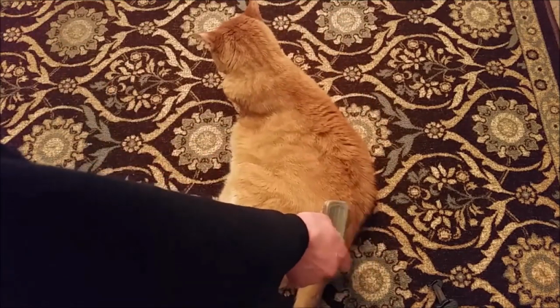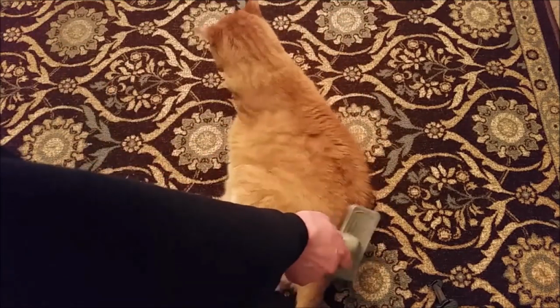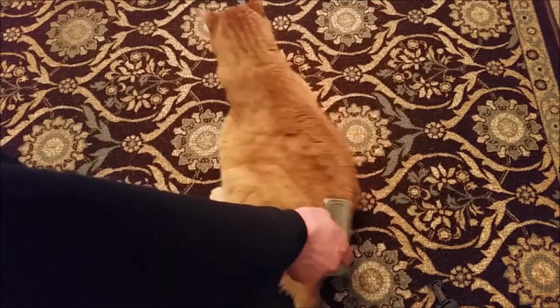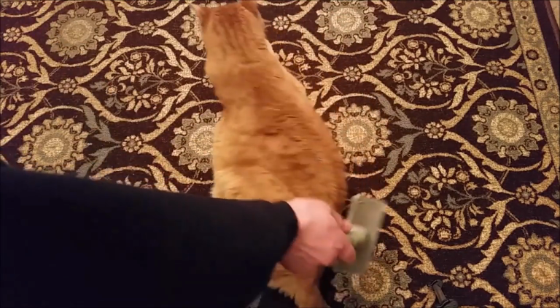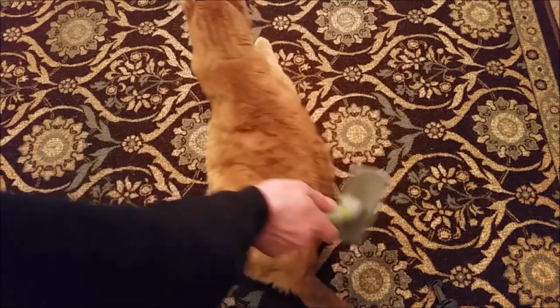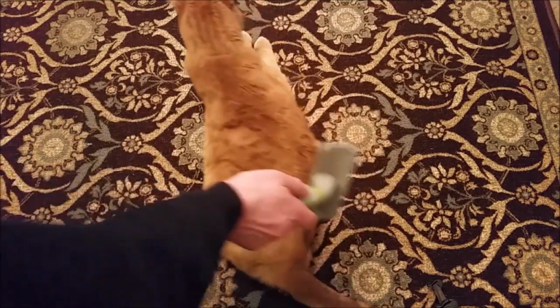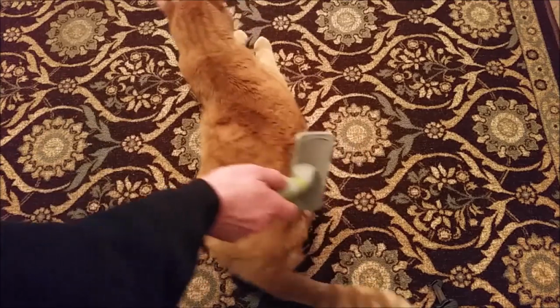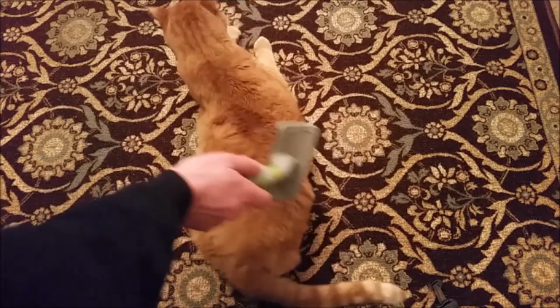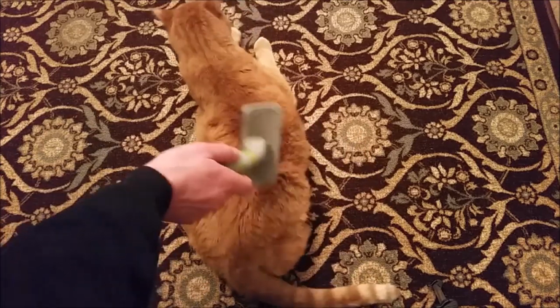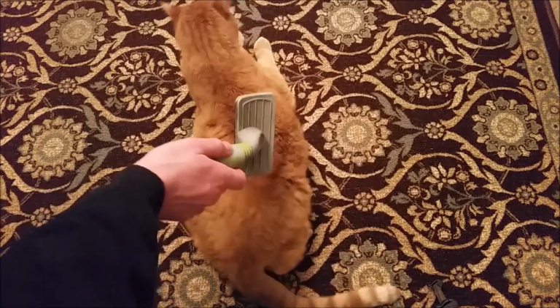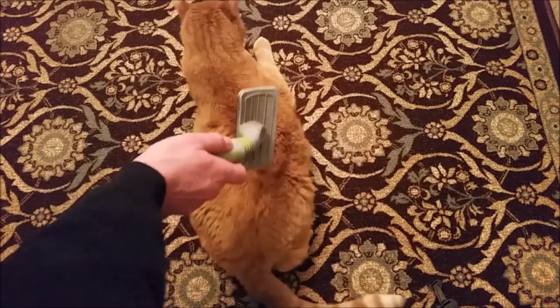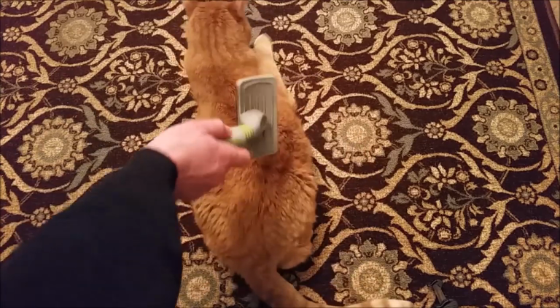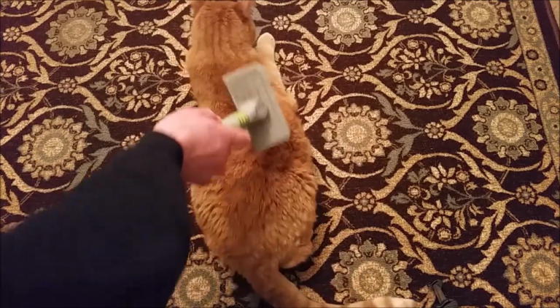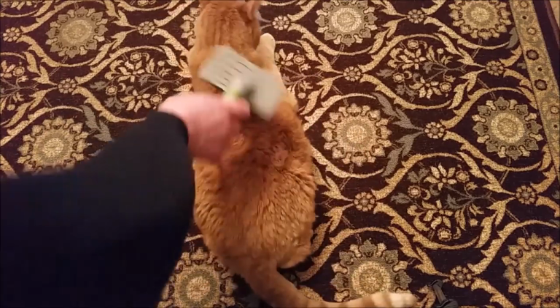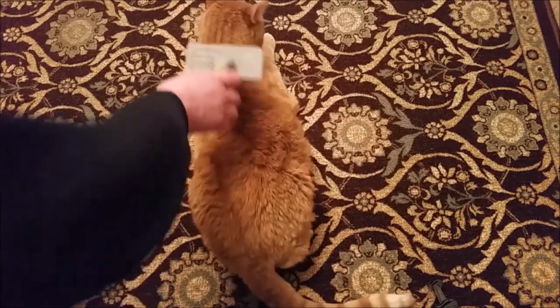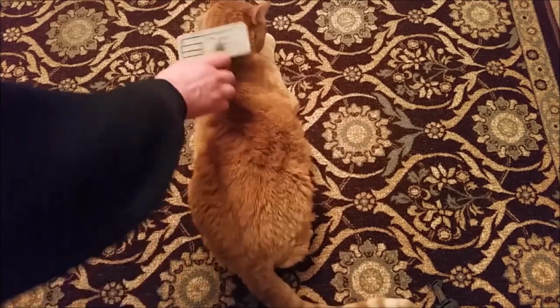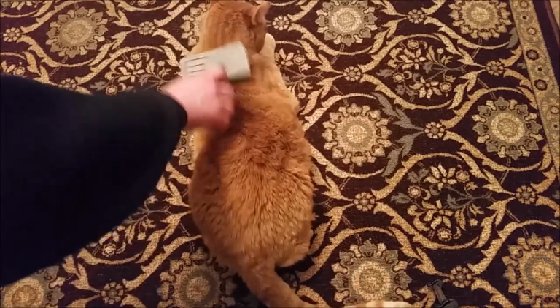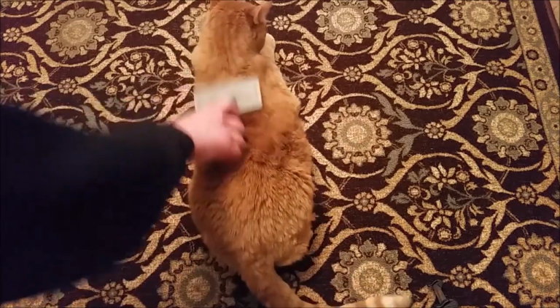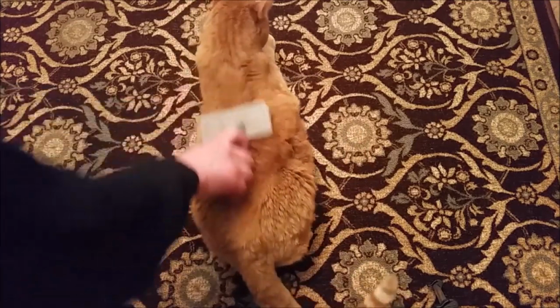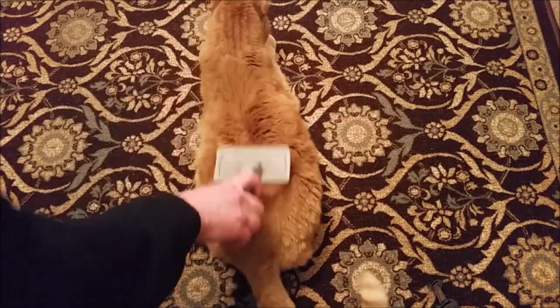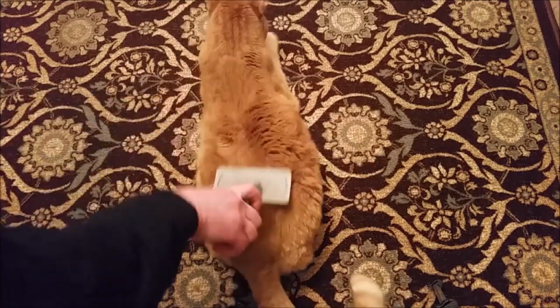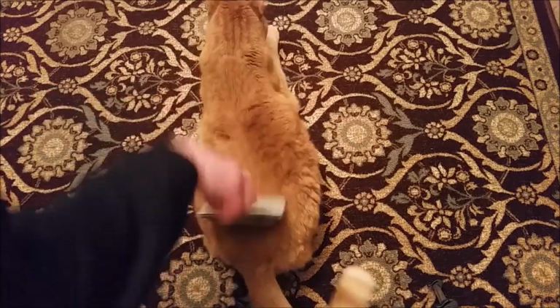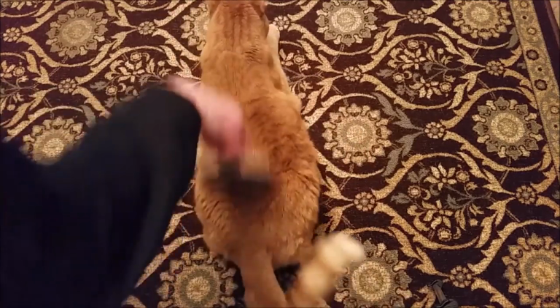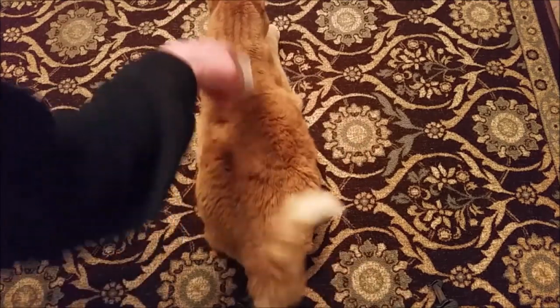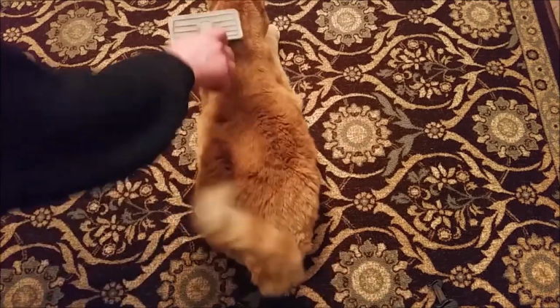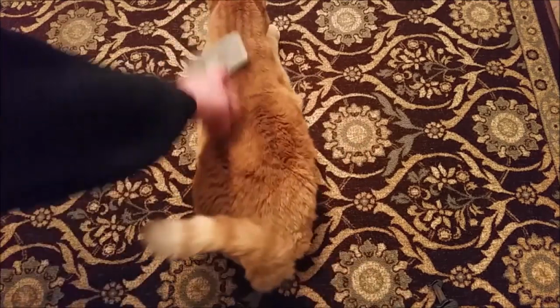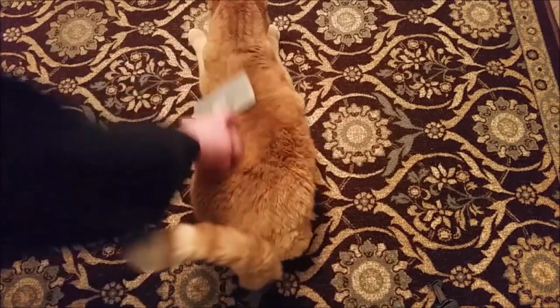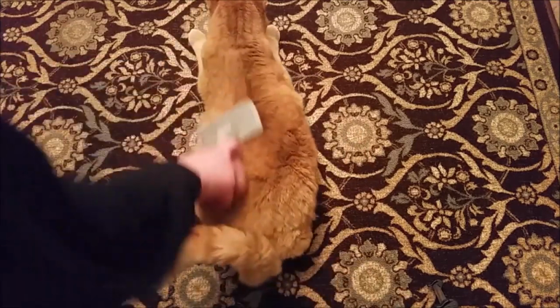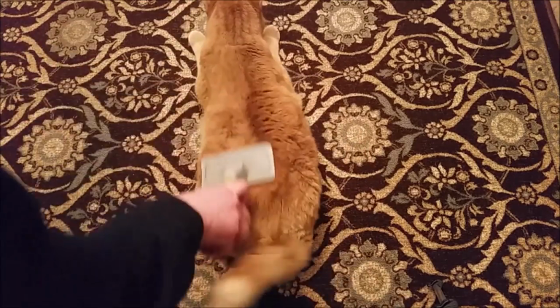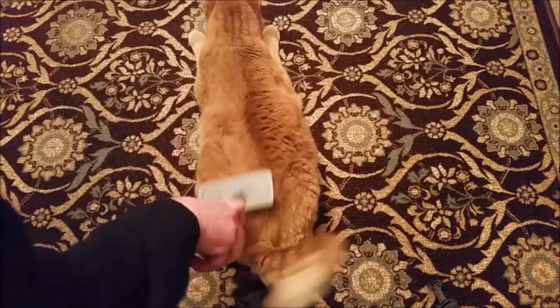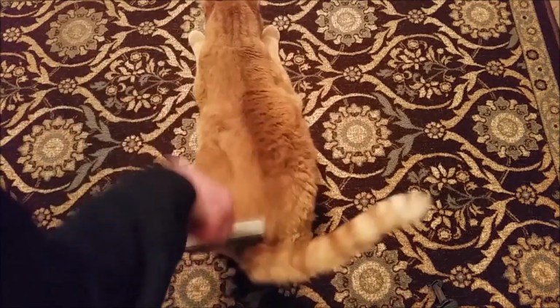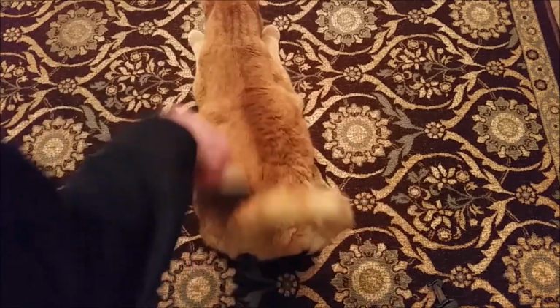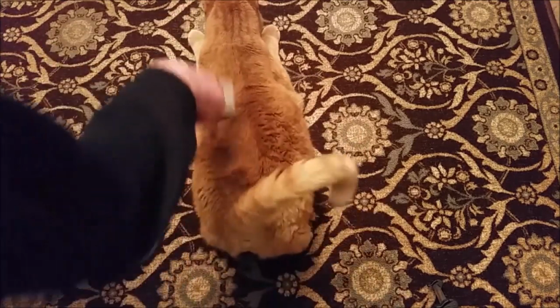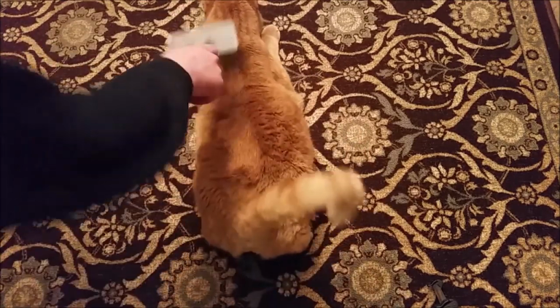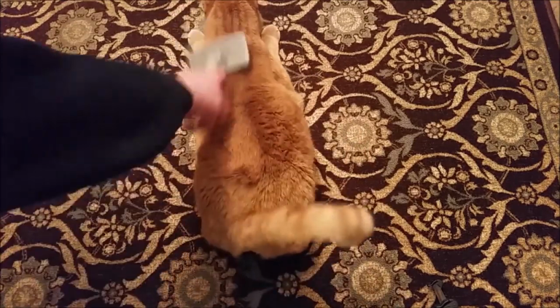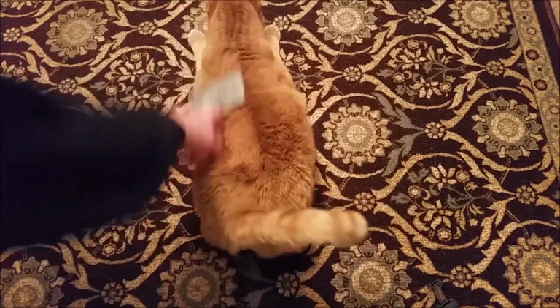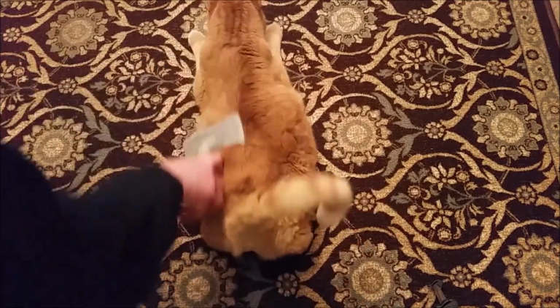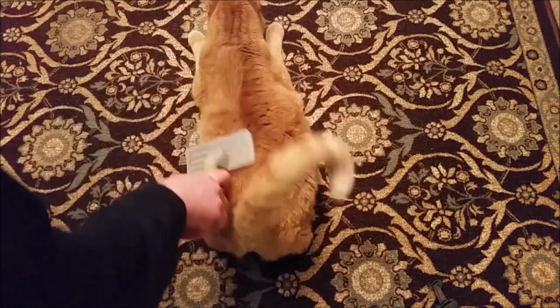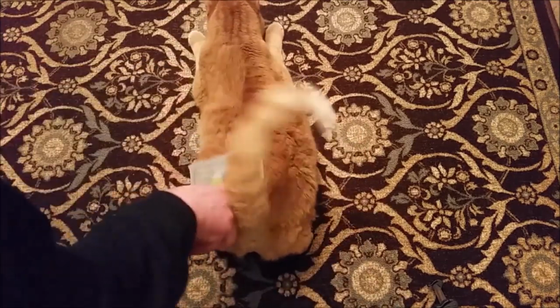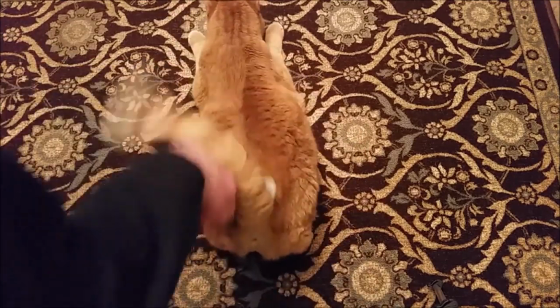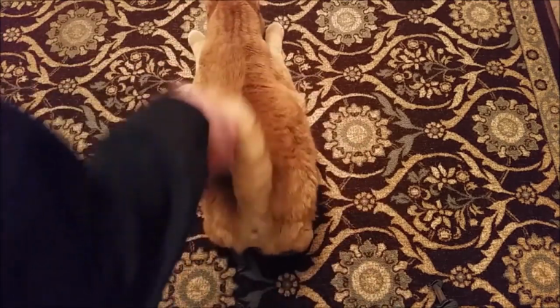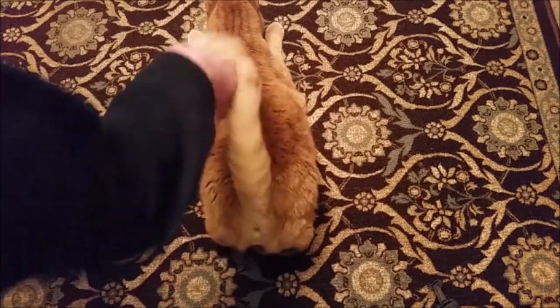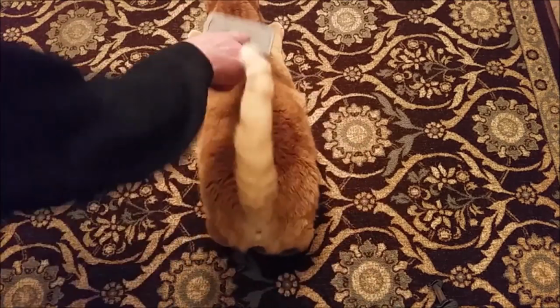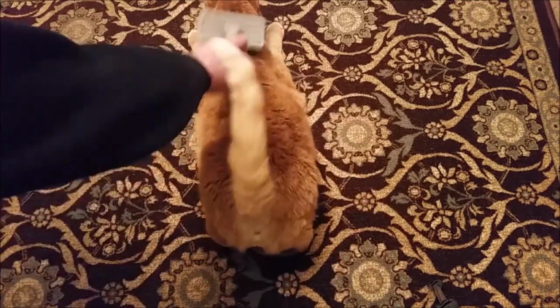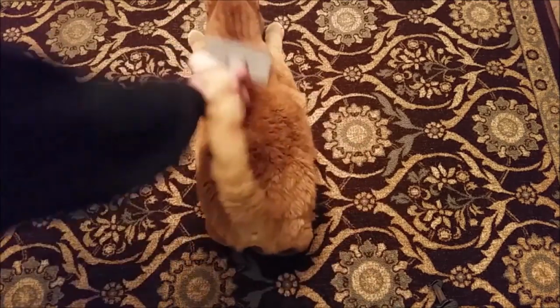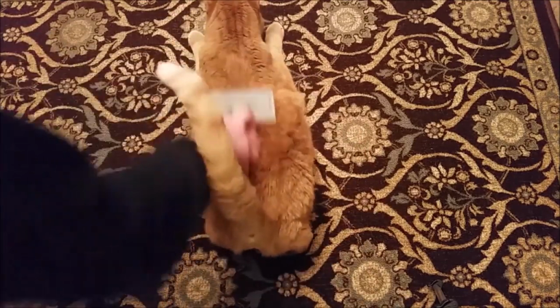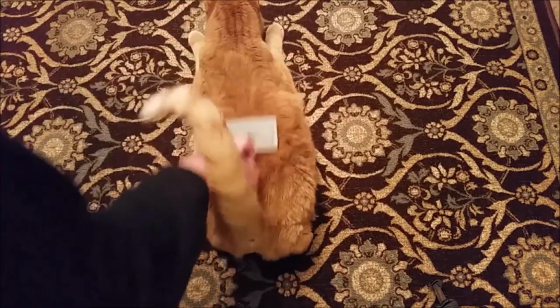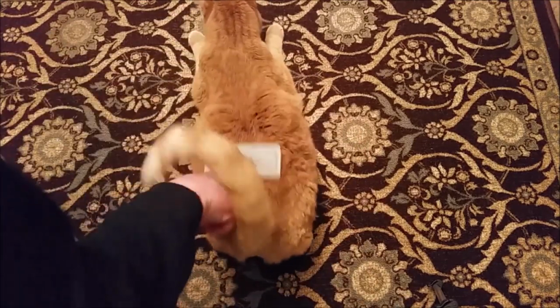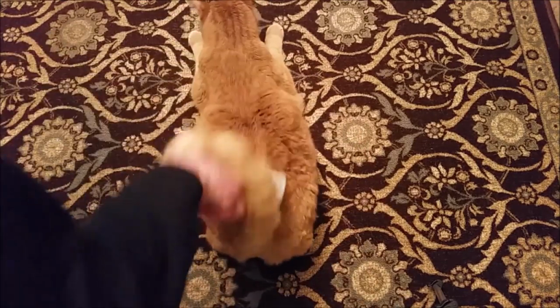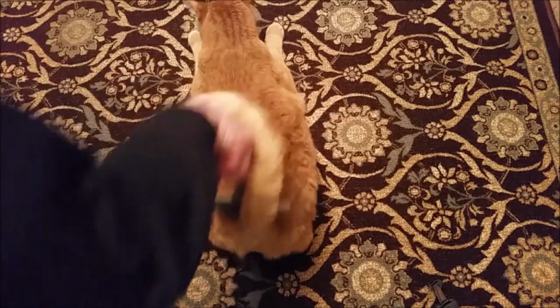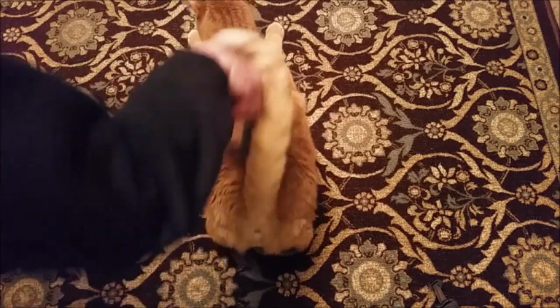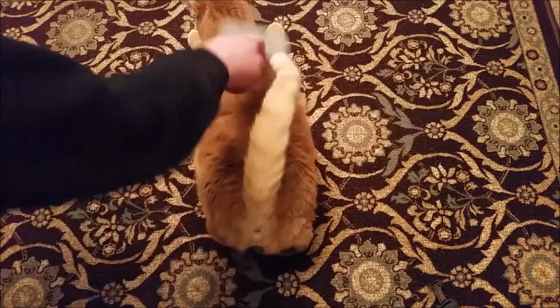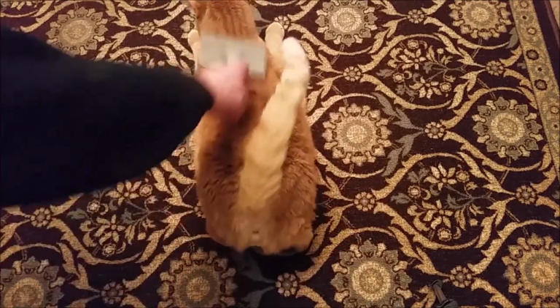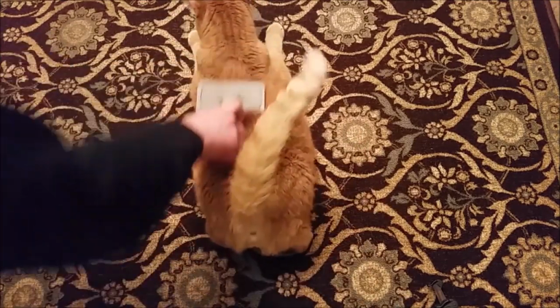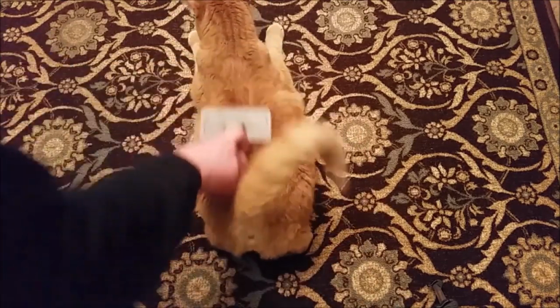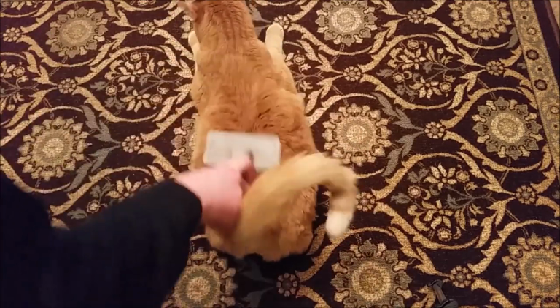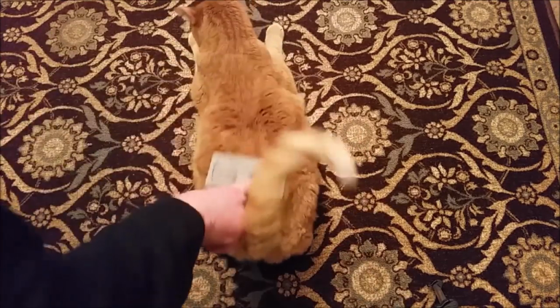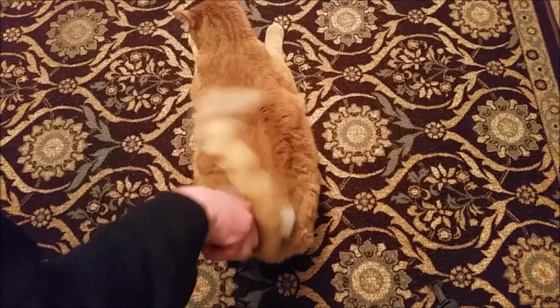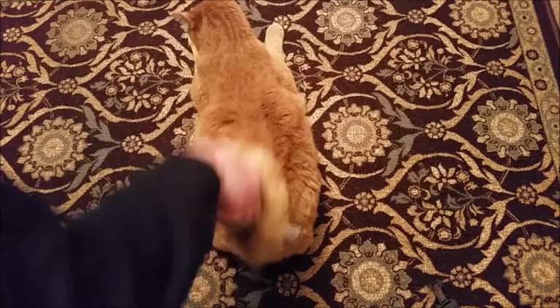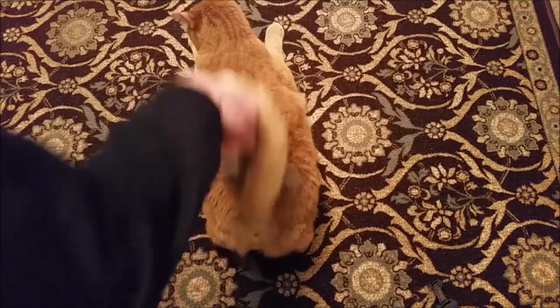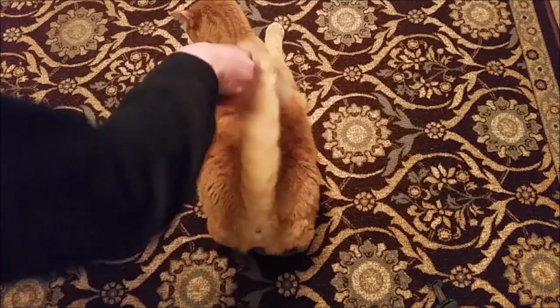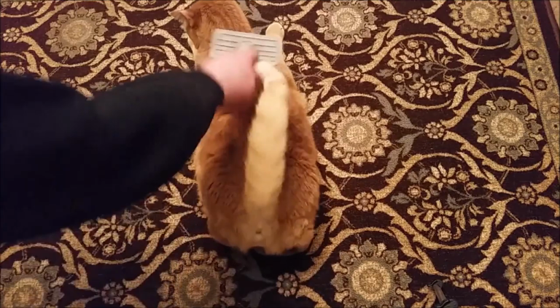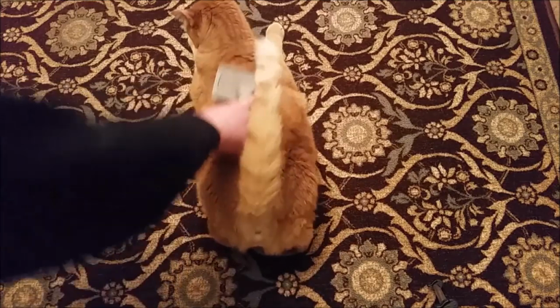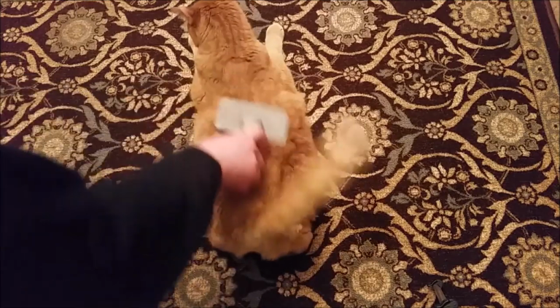Let's turn. There we go. And the top is done.